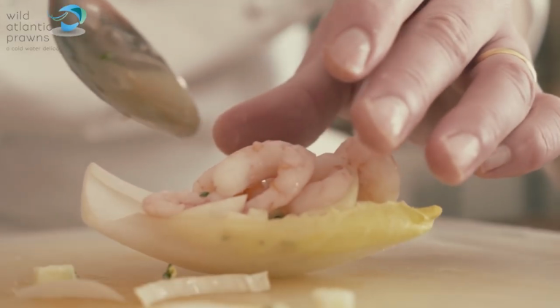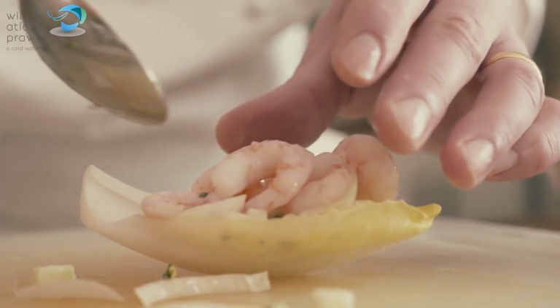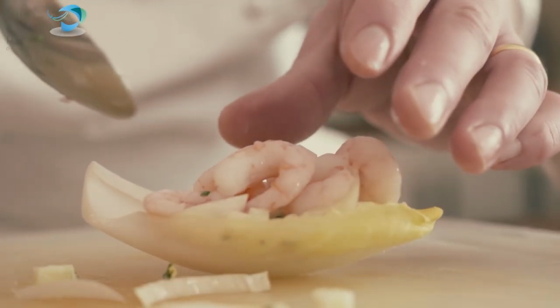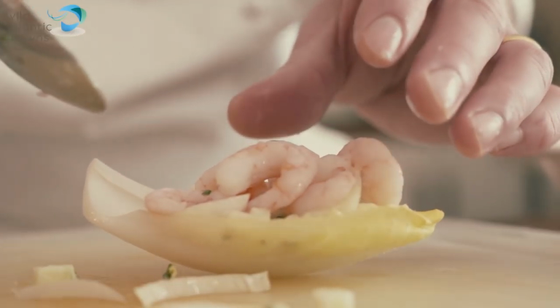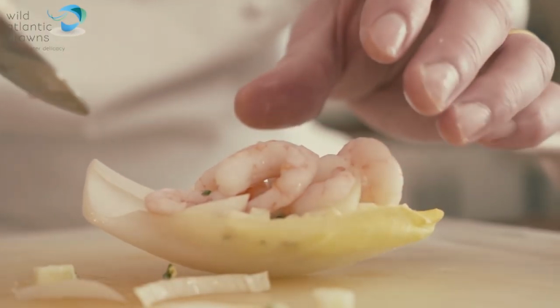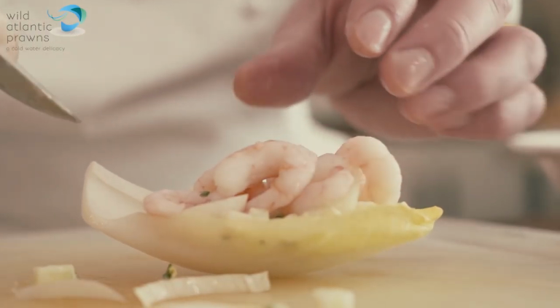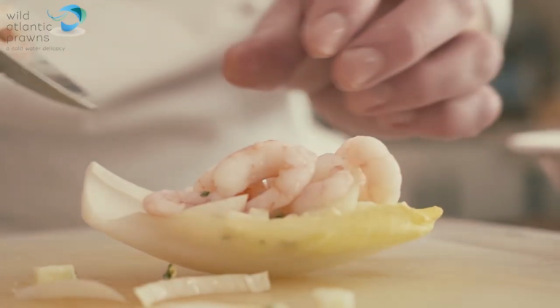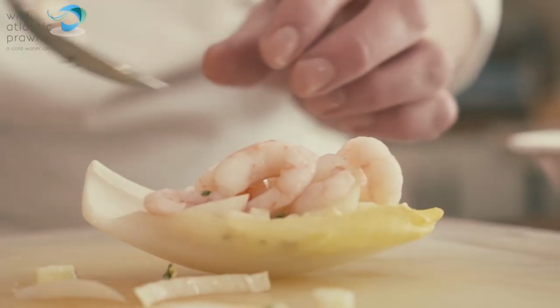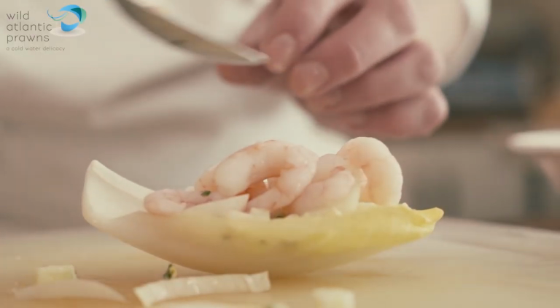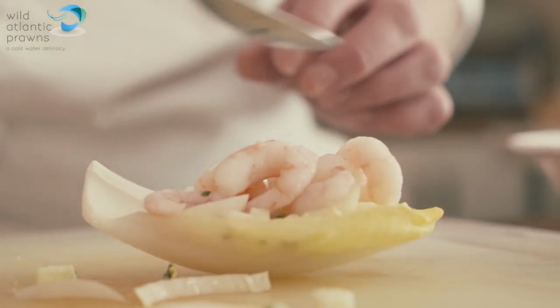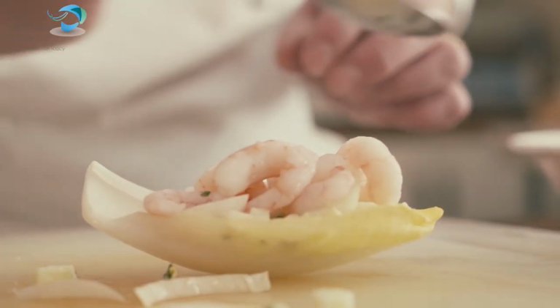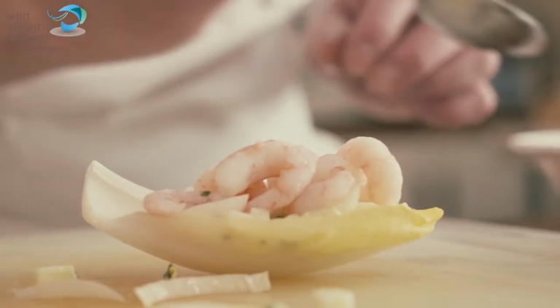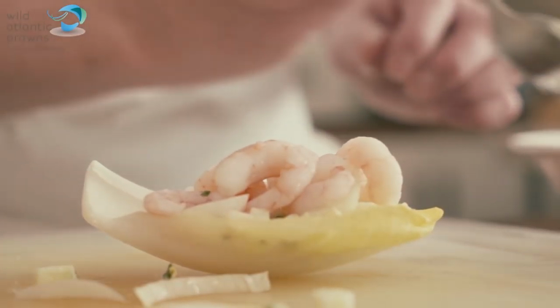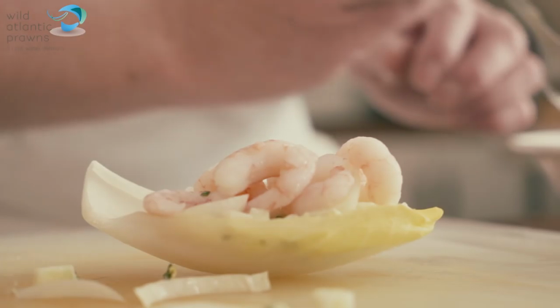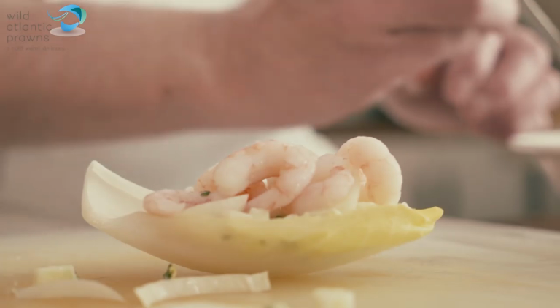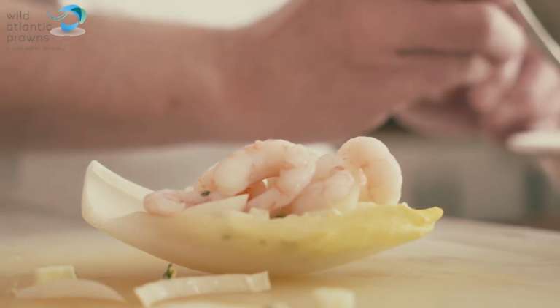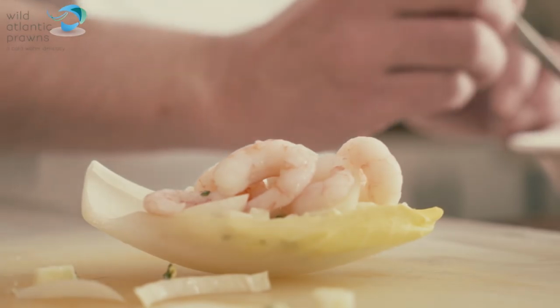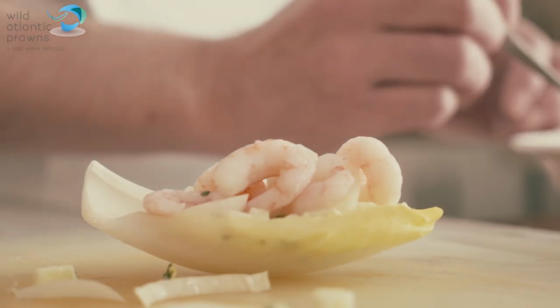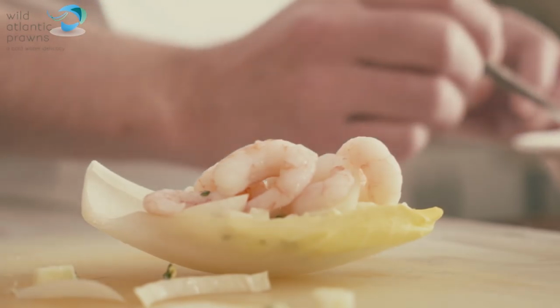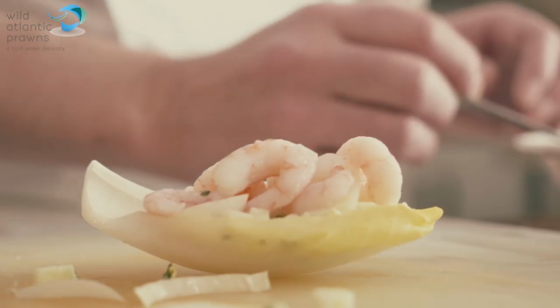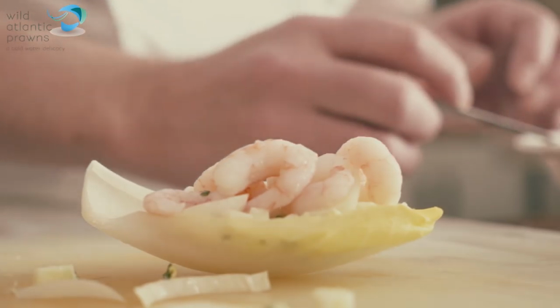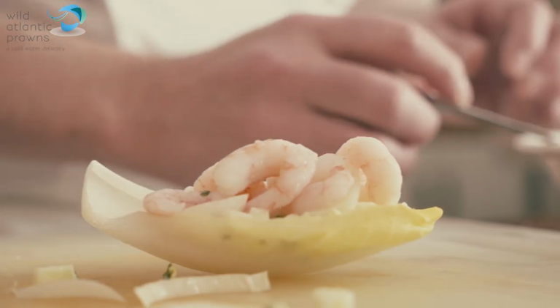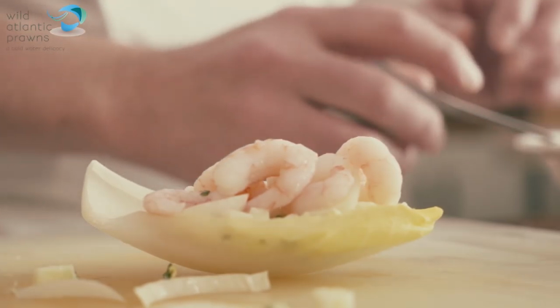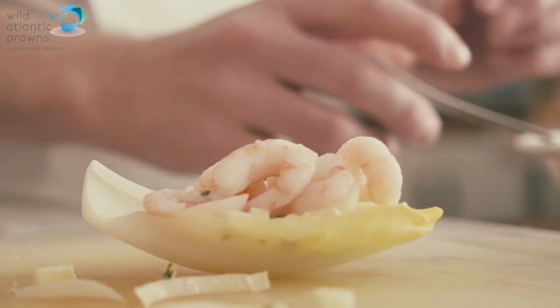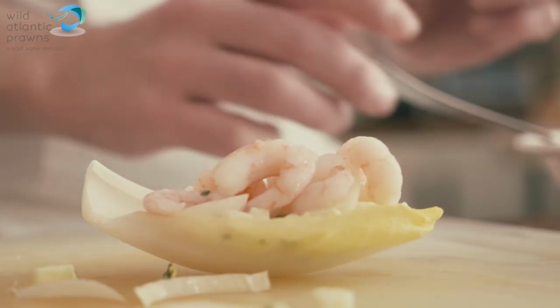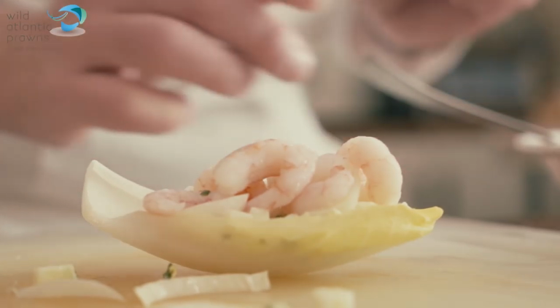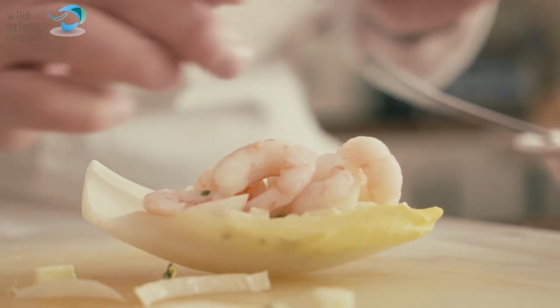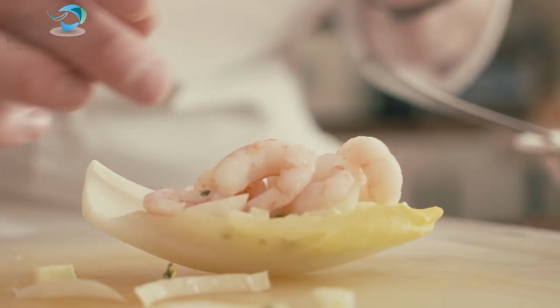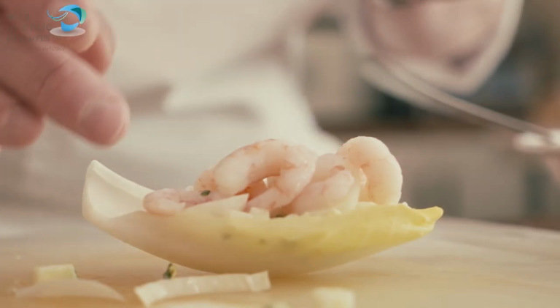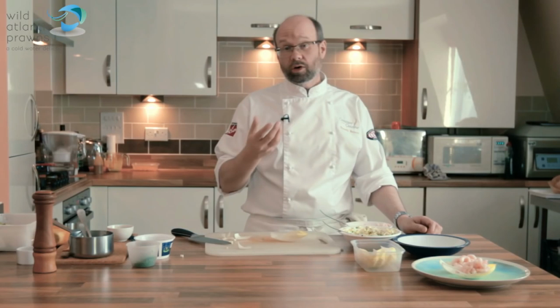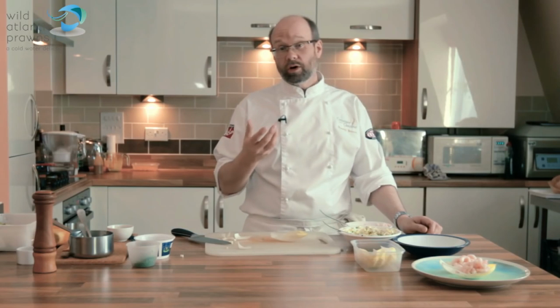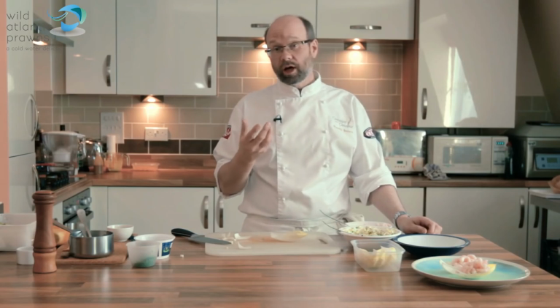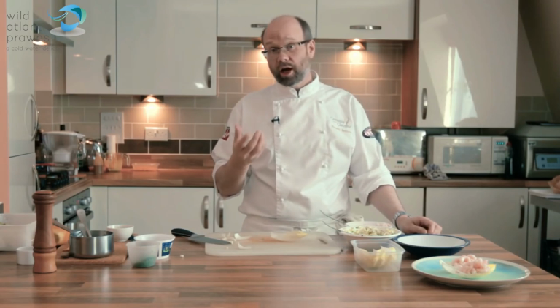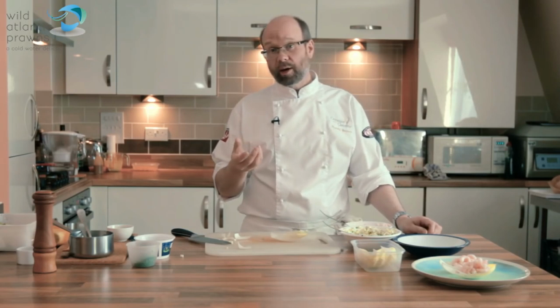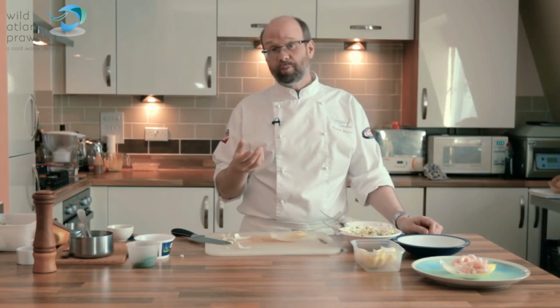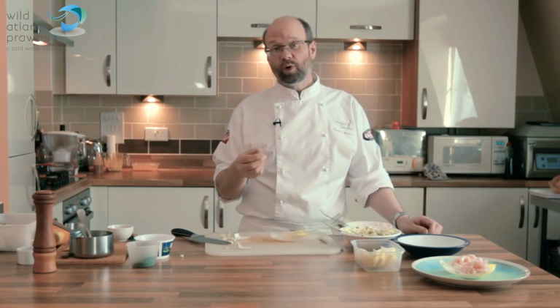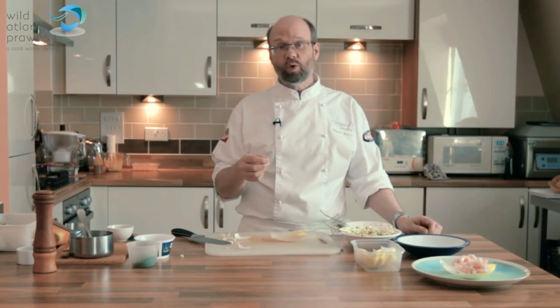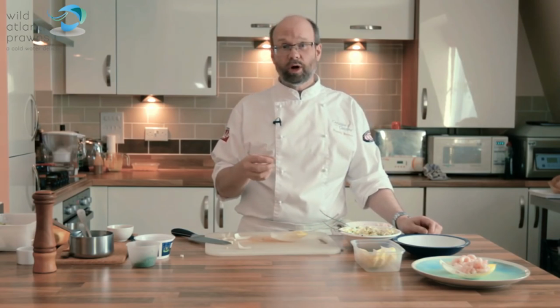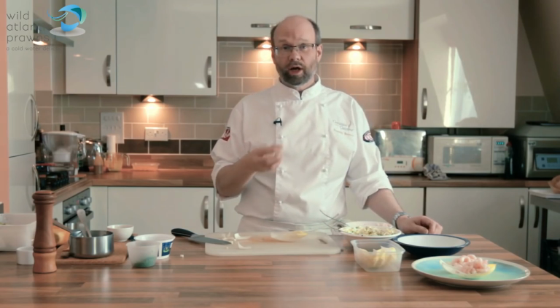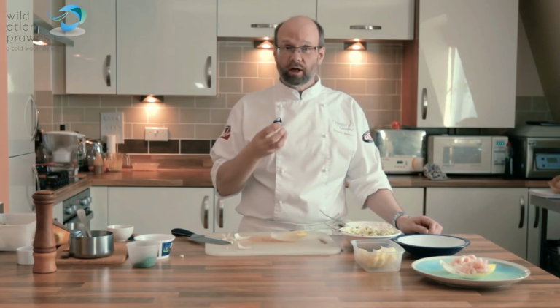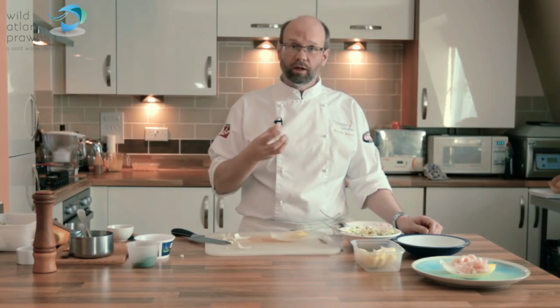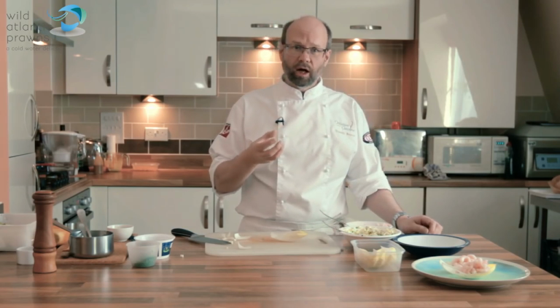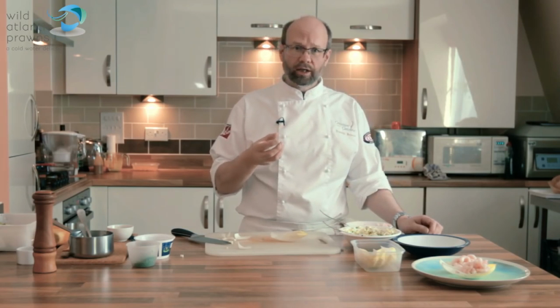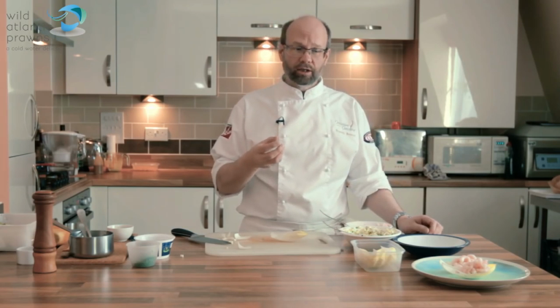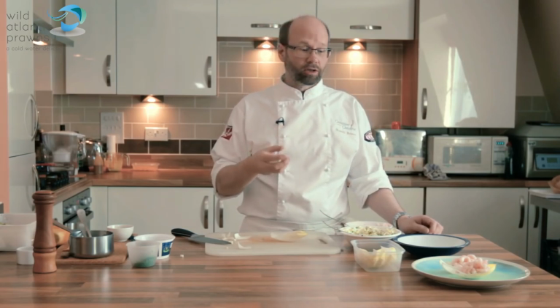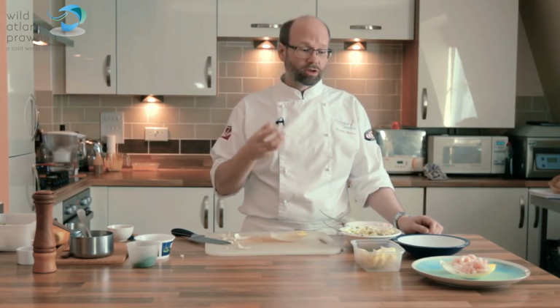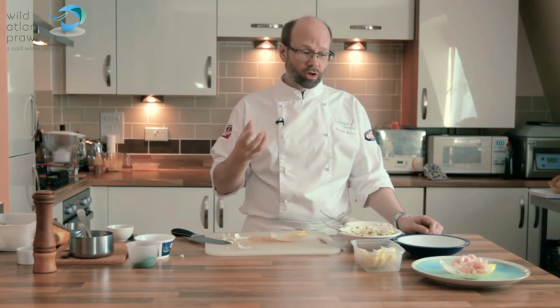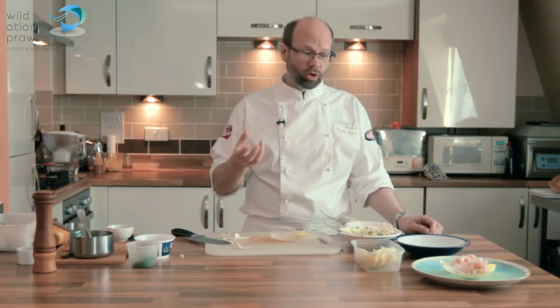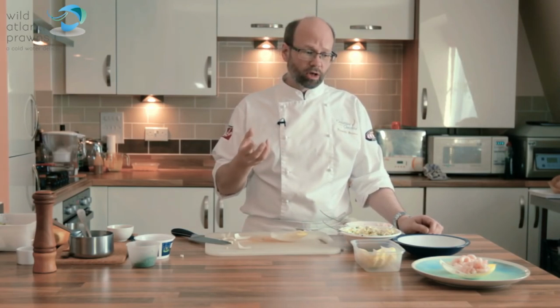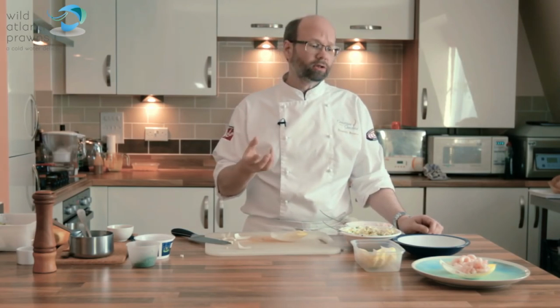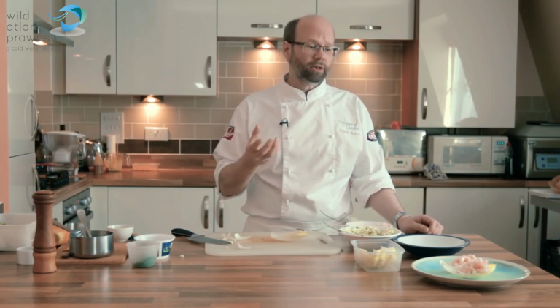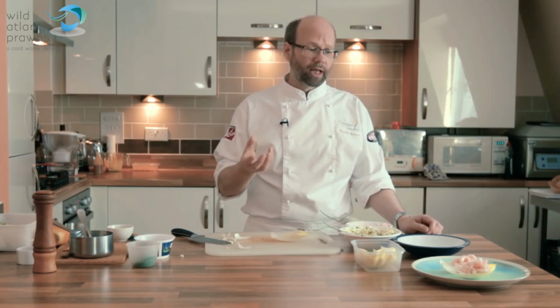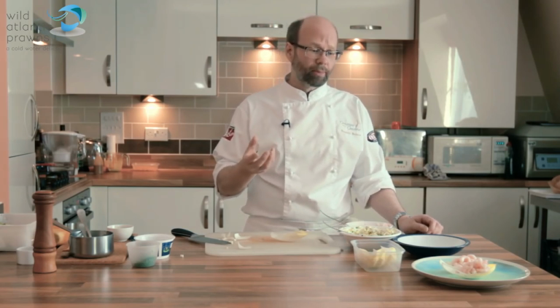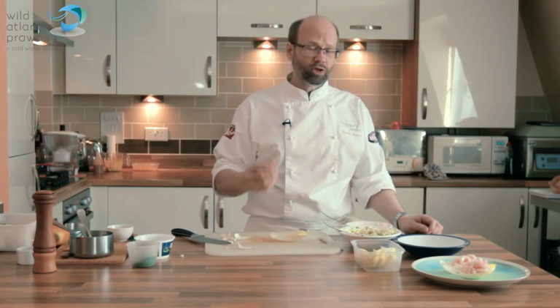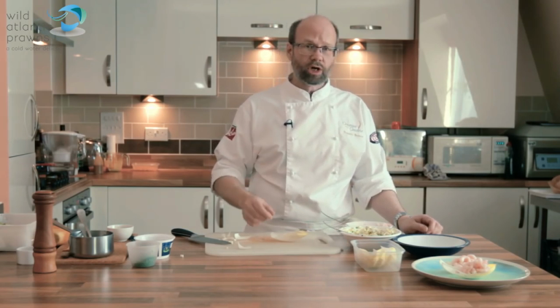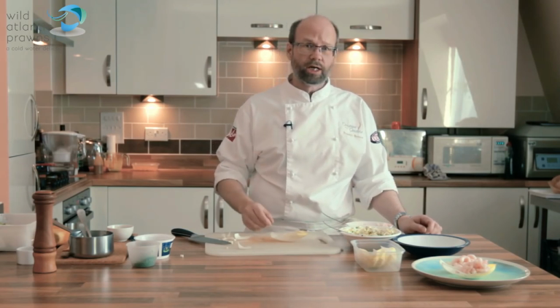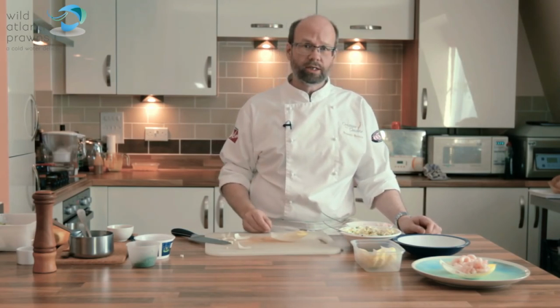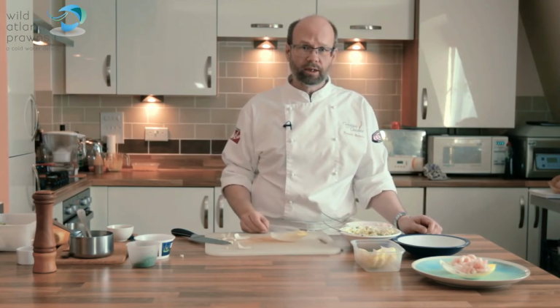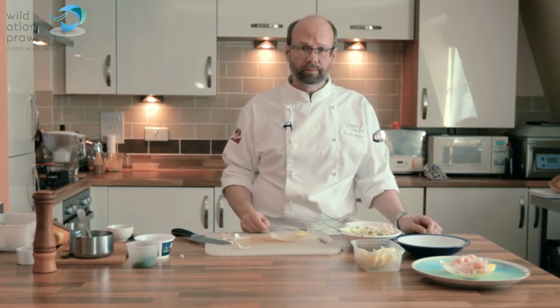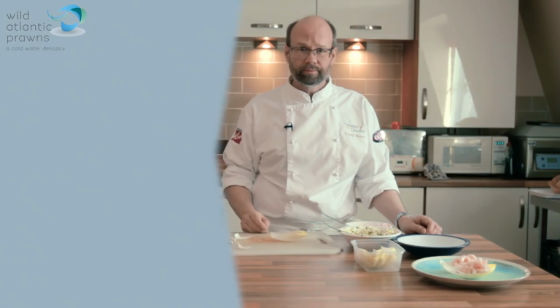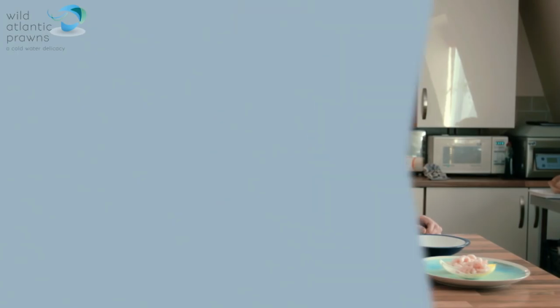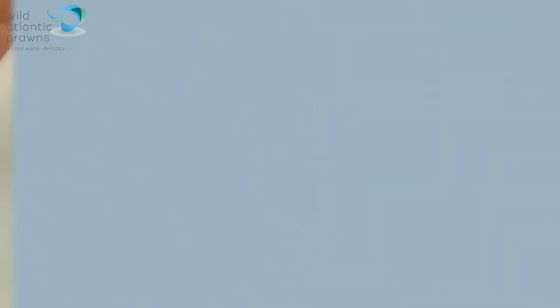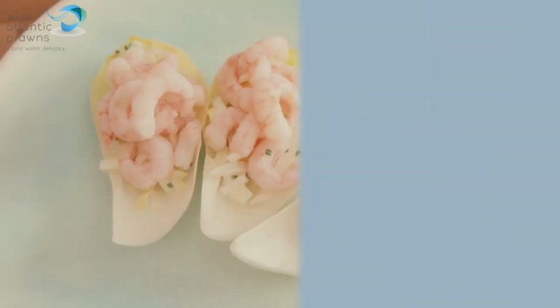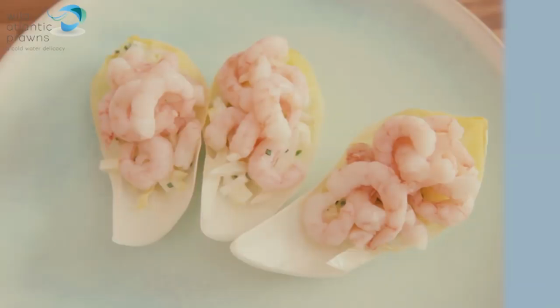So that's our wild Atlantic prawns with chicory and apple in a light yoghurt and lemon dressing.